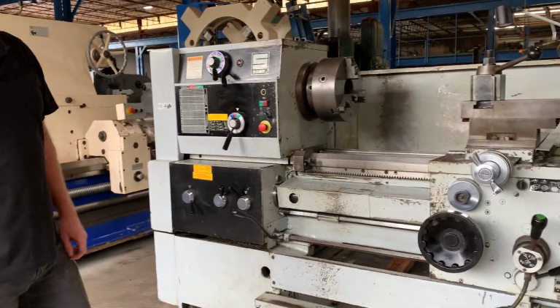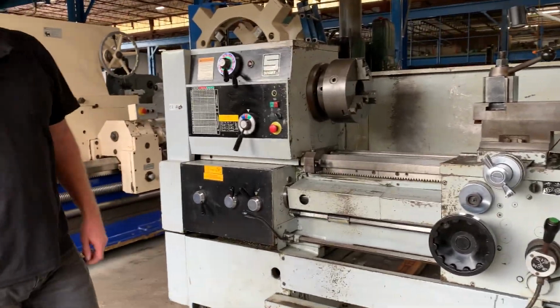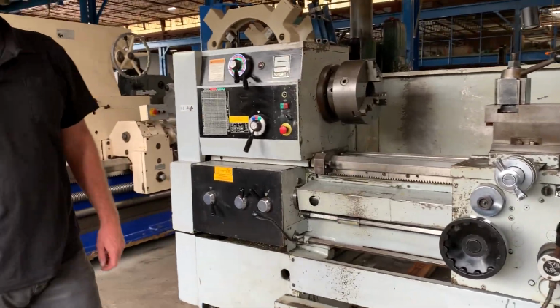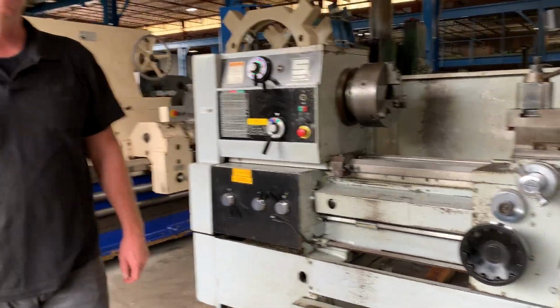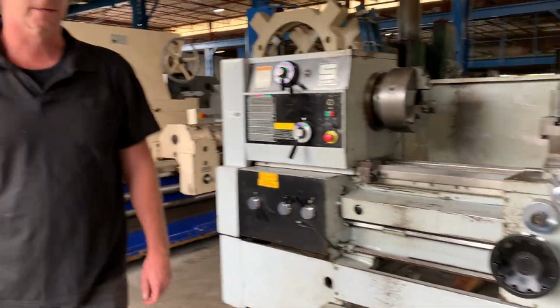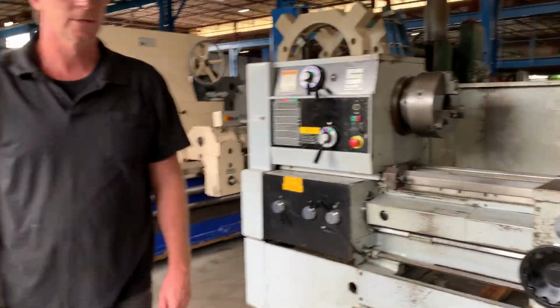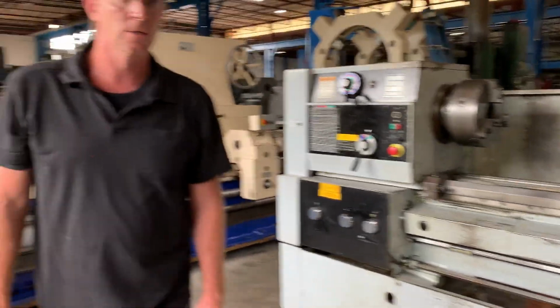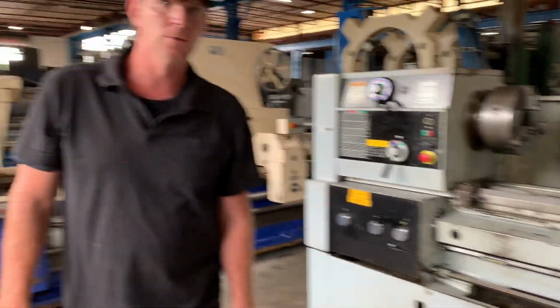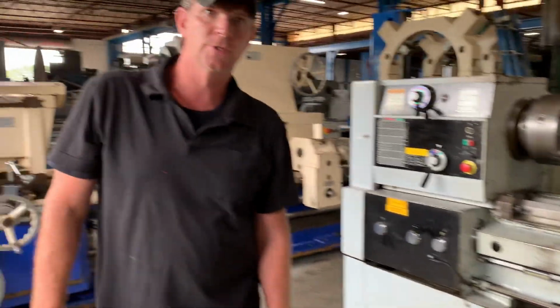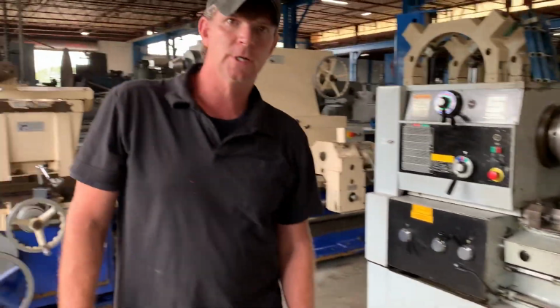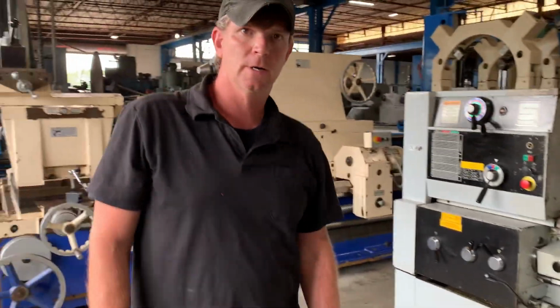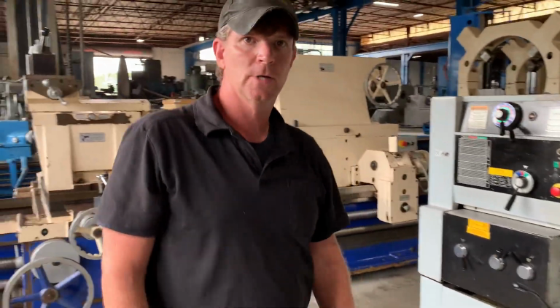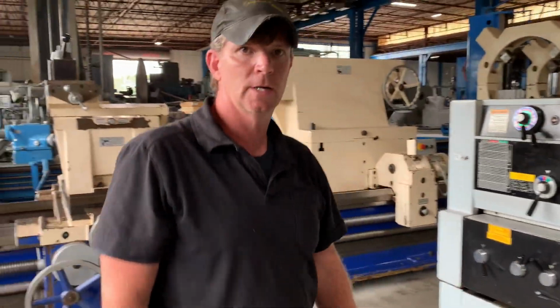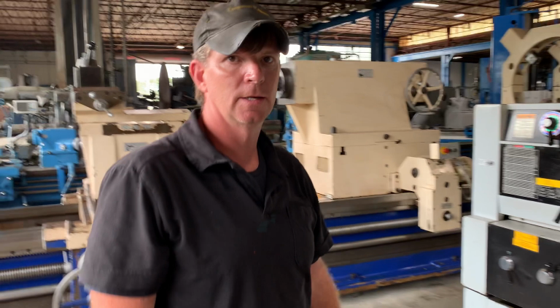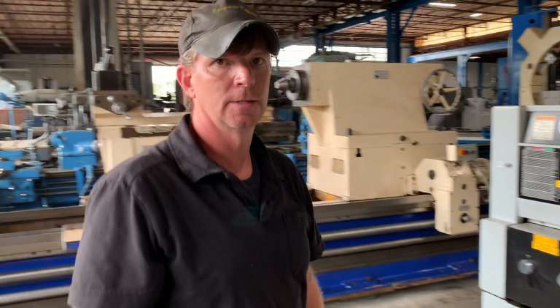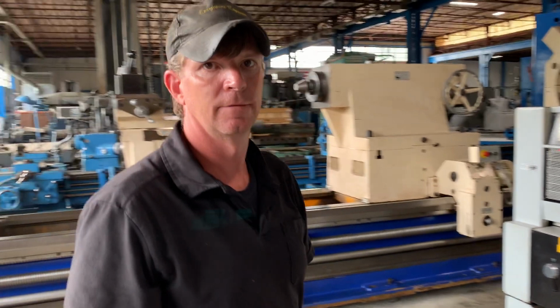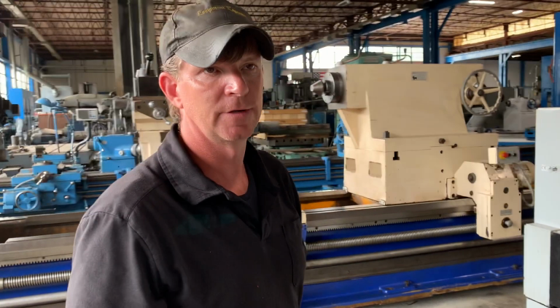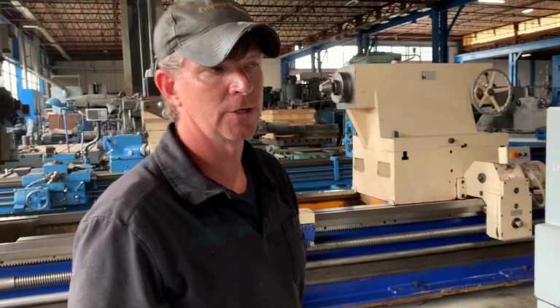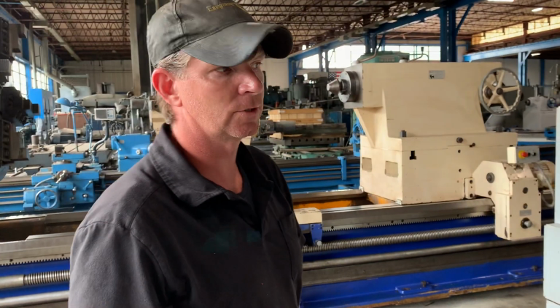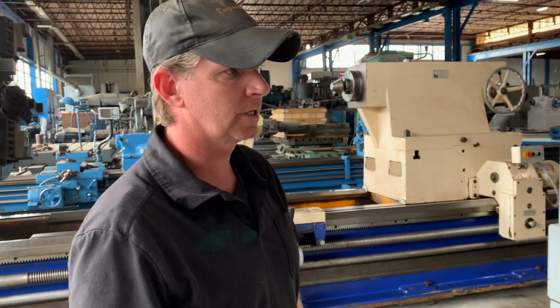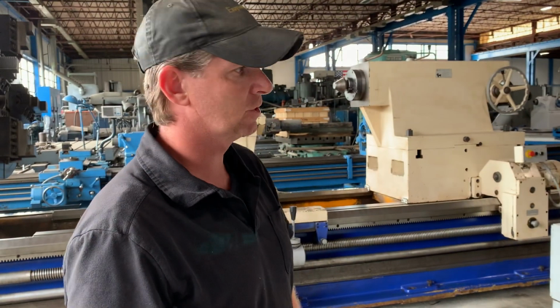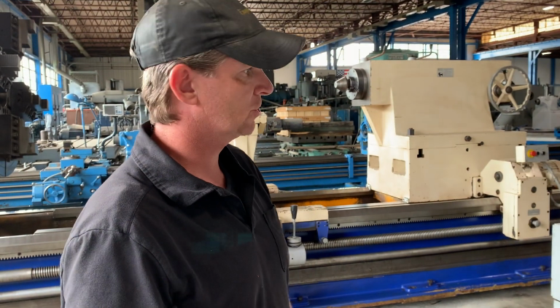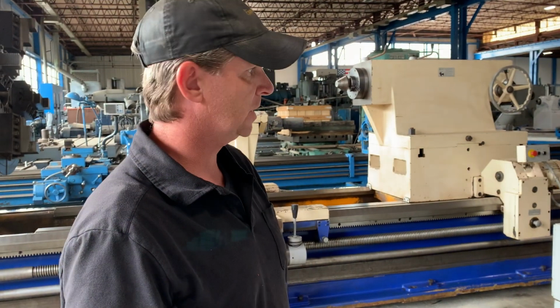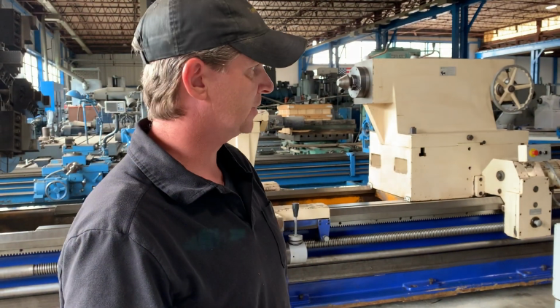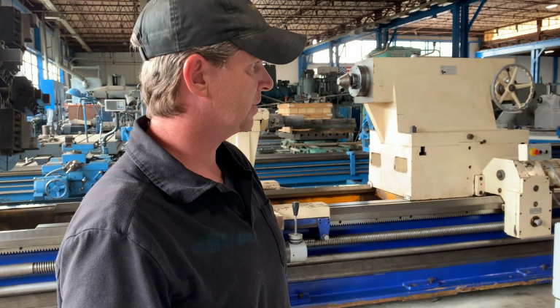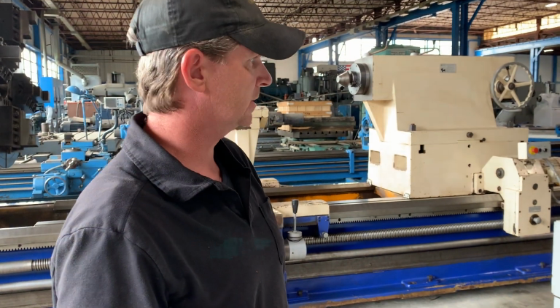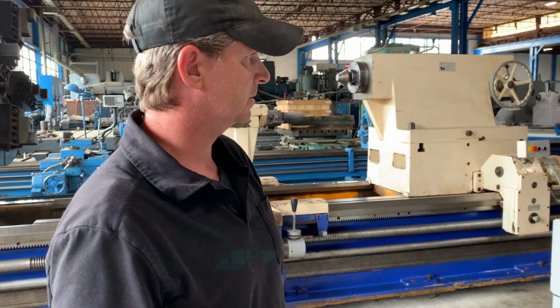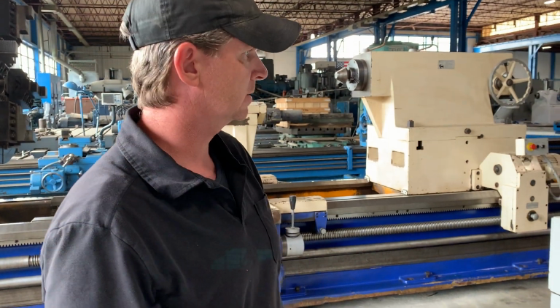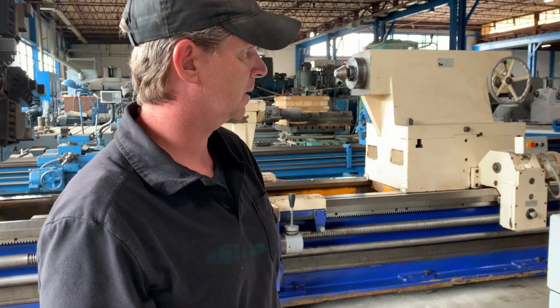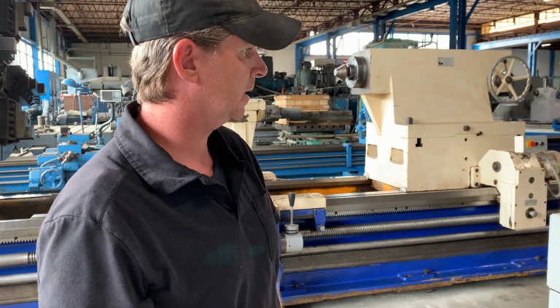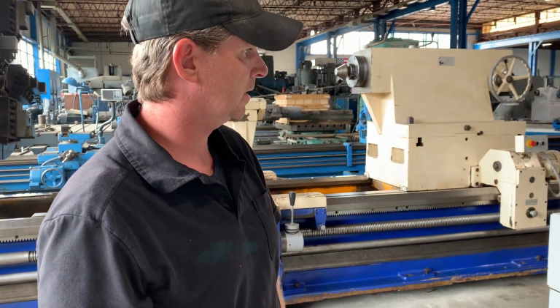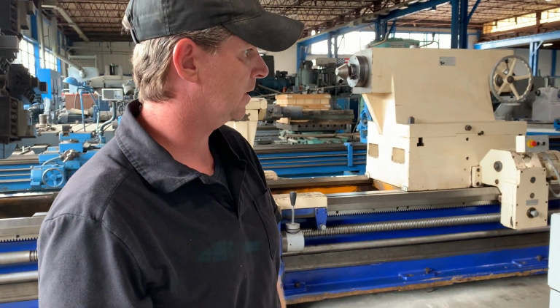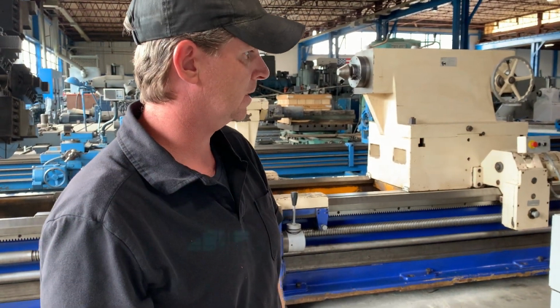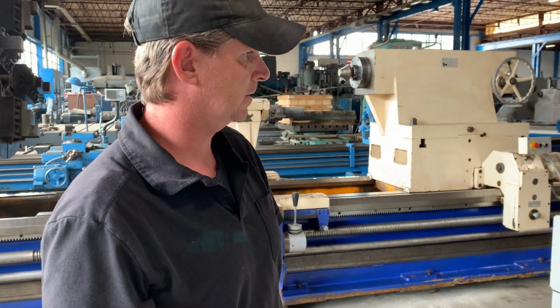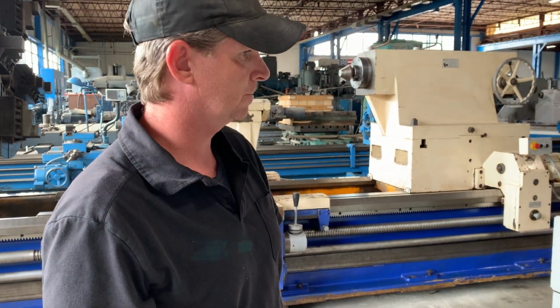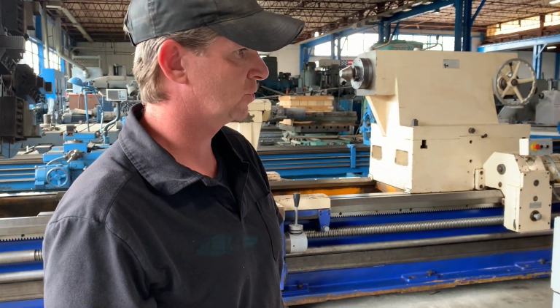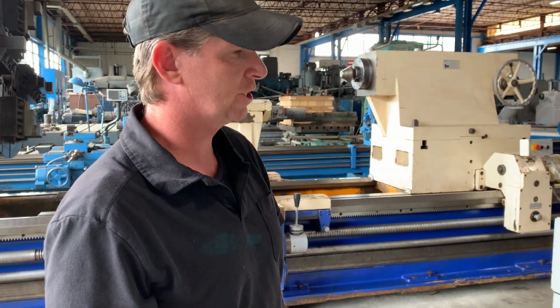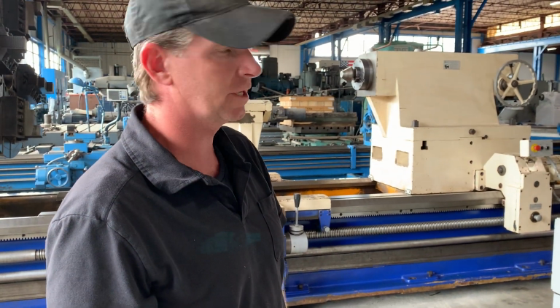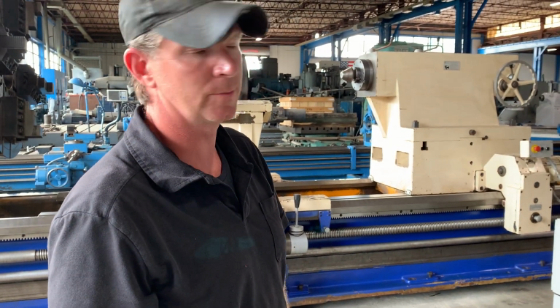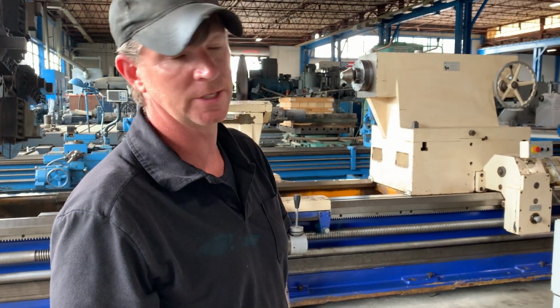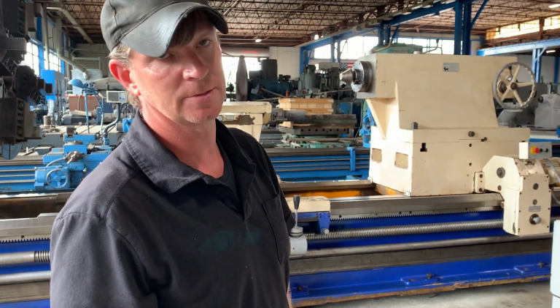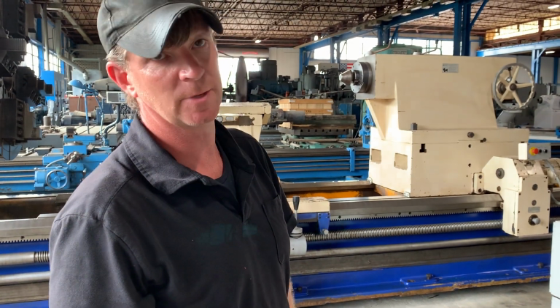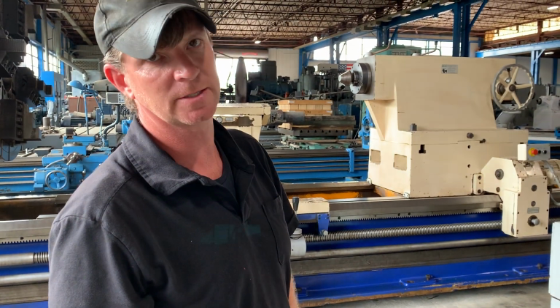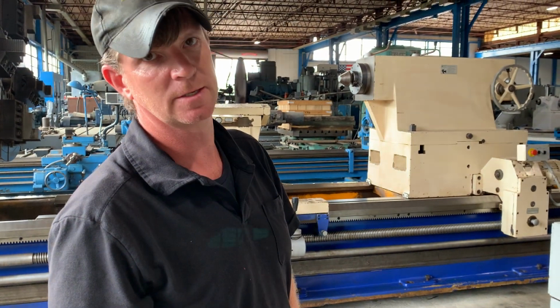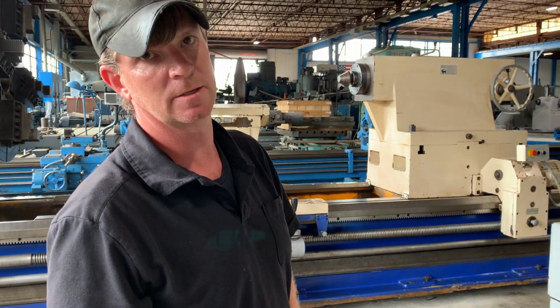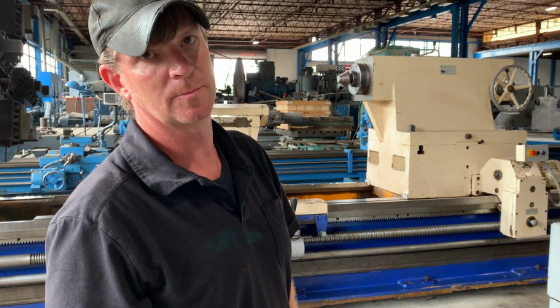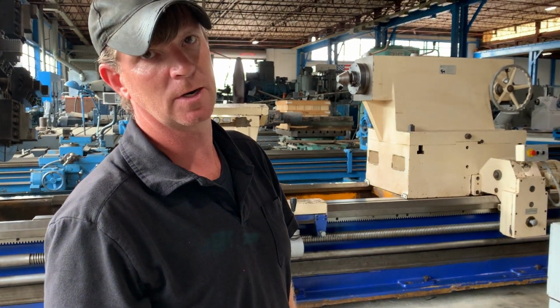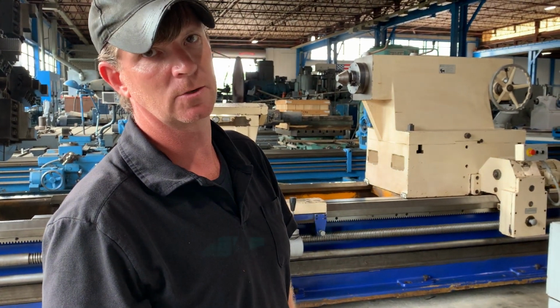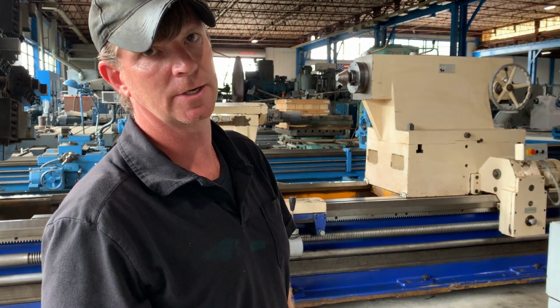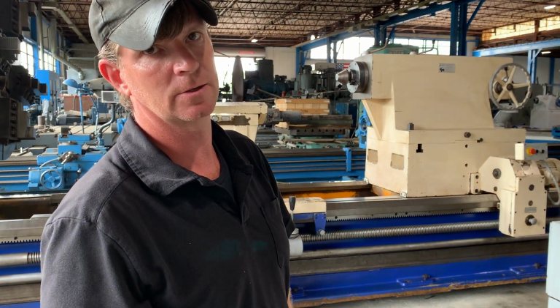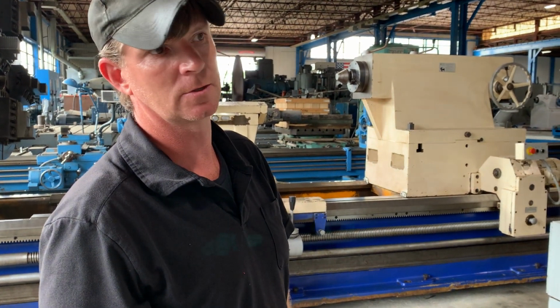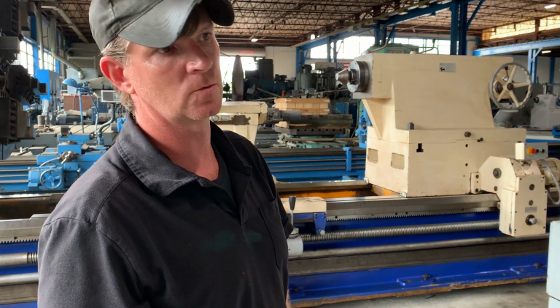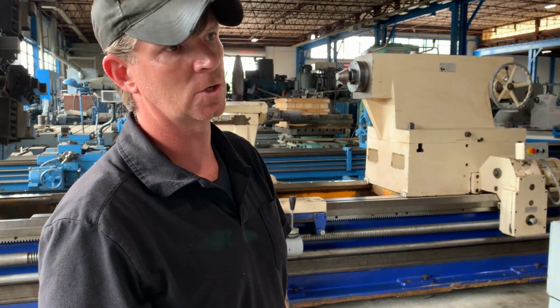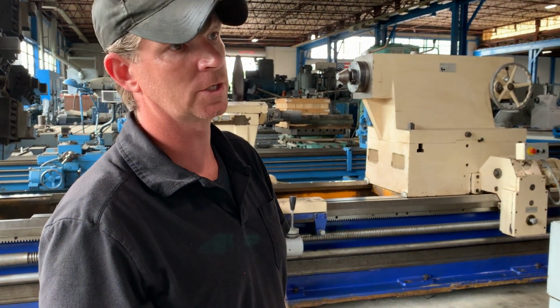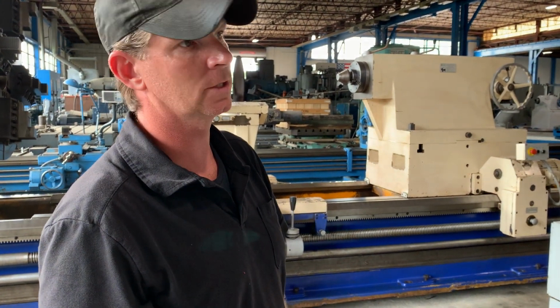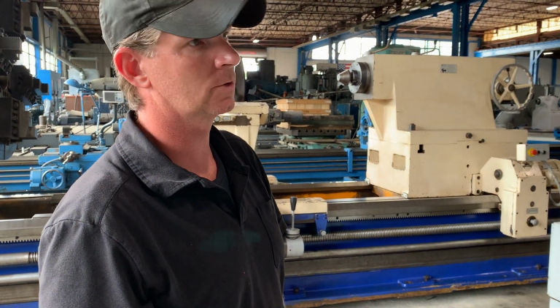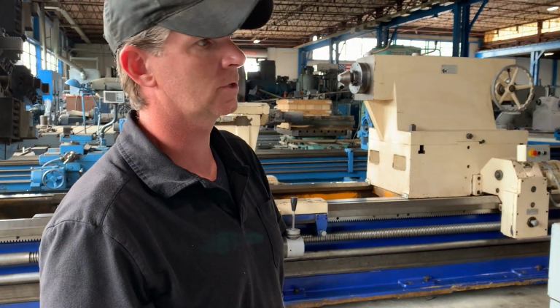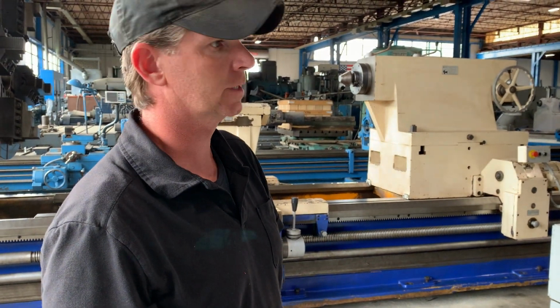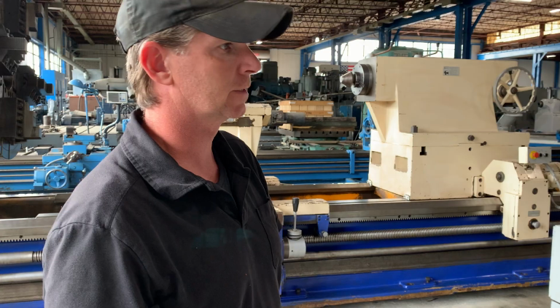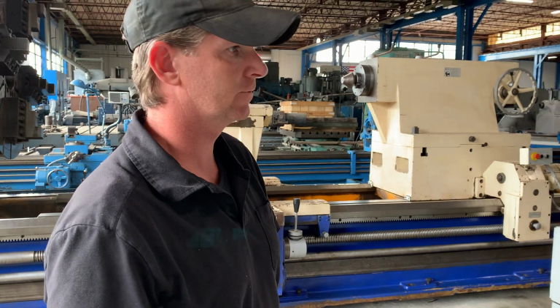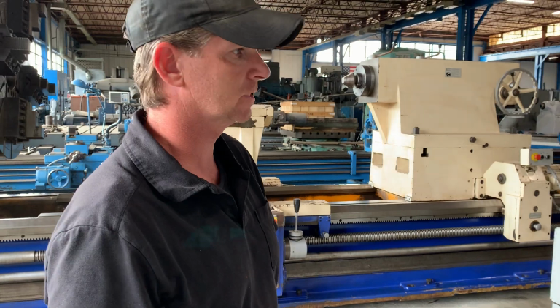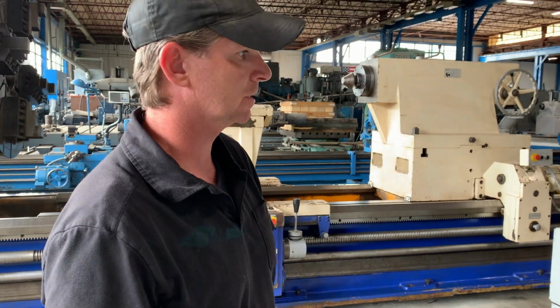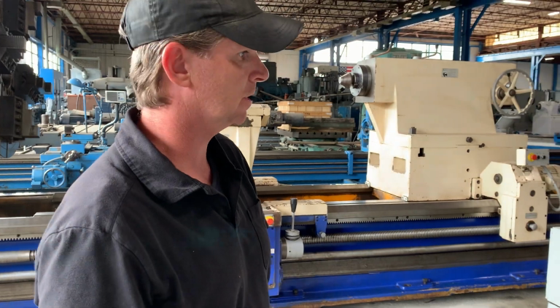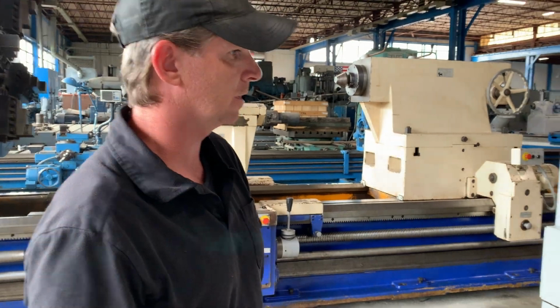That concludes our video demonstration. The machine can be inspected under power here in Aurora, Illinois. Give us a call.